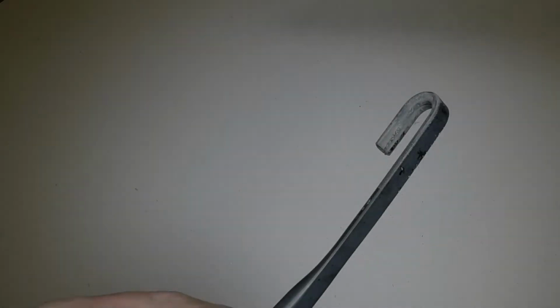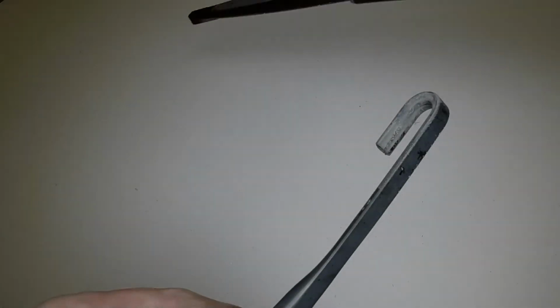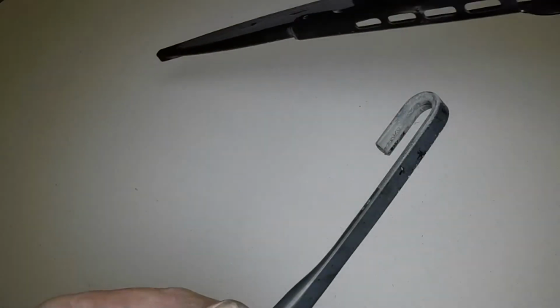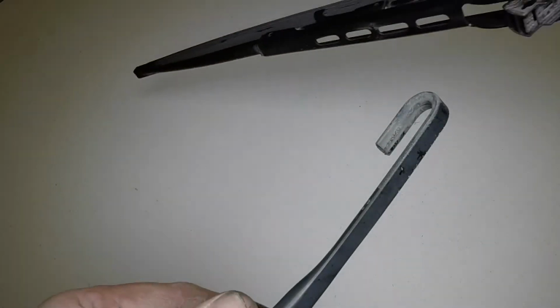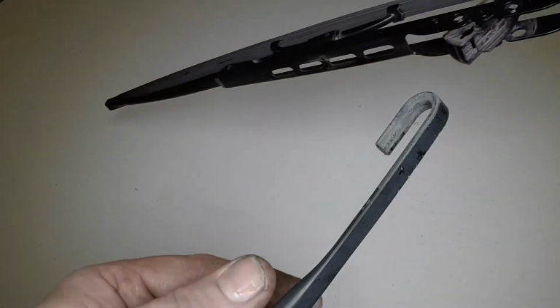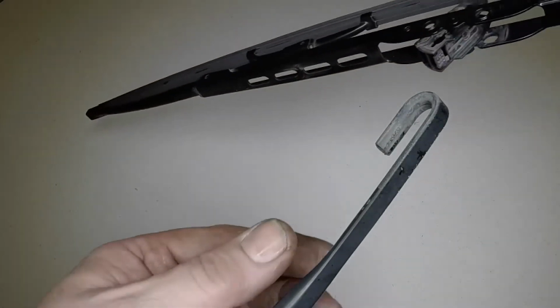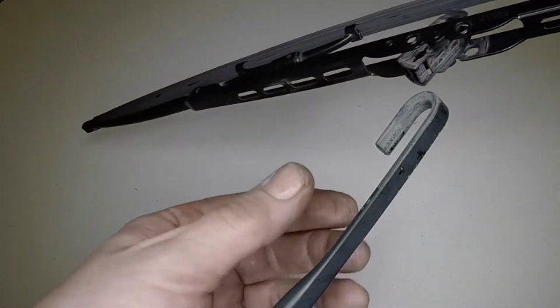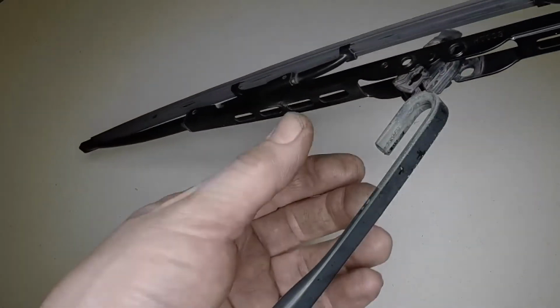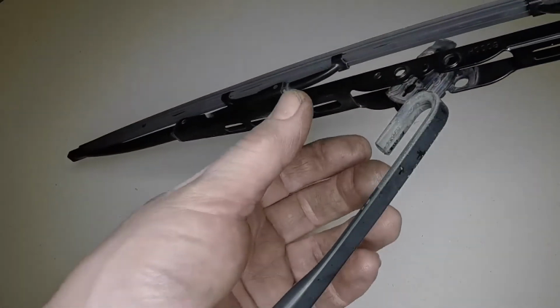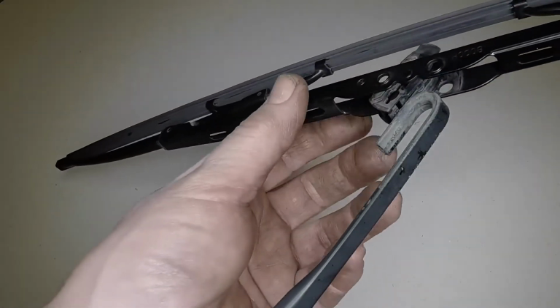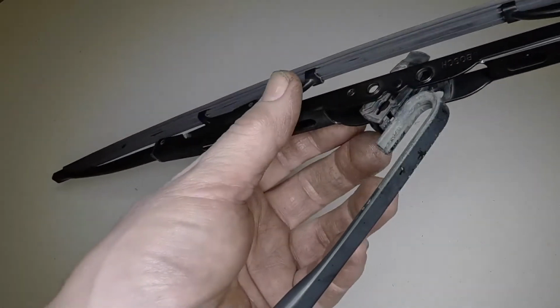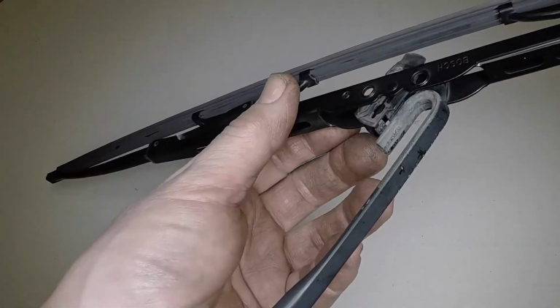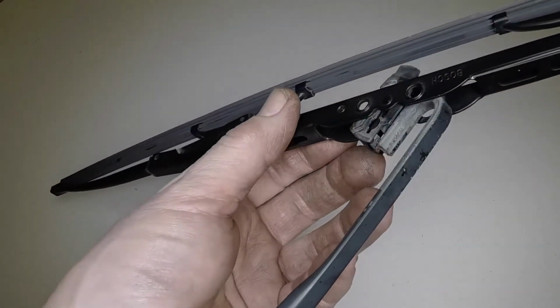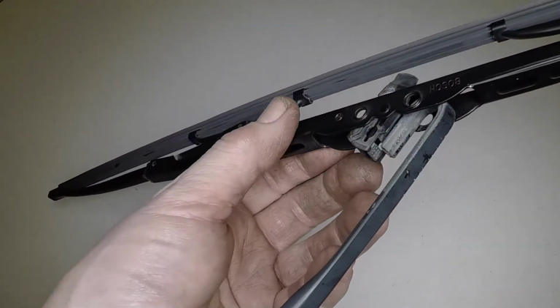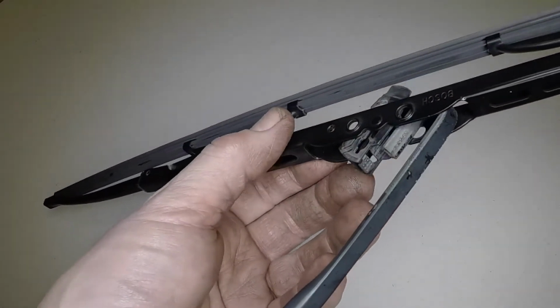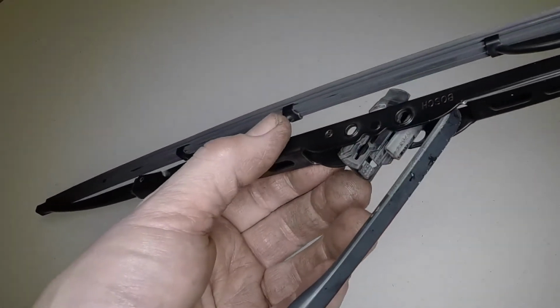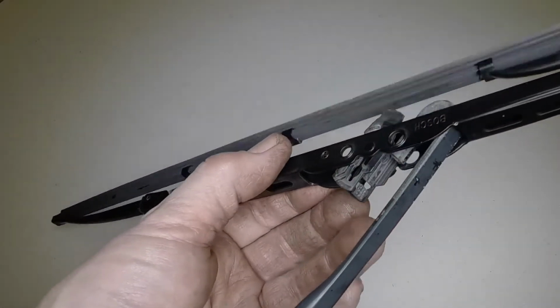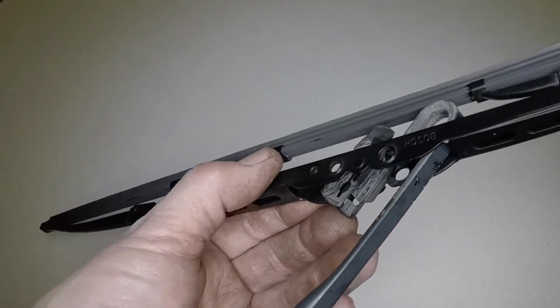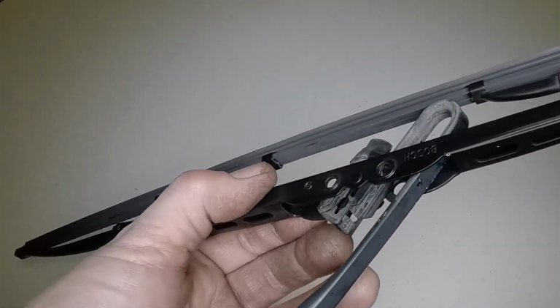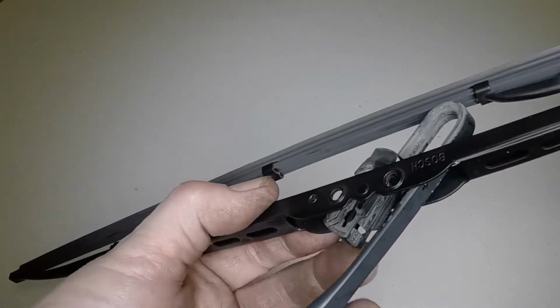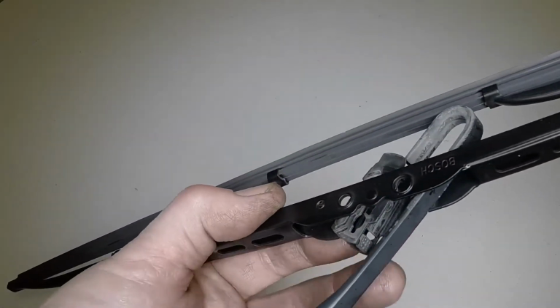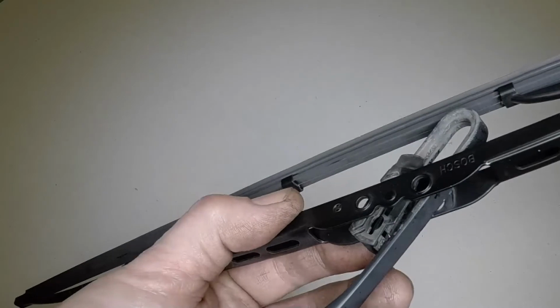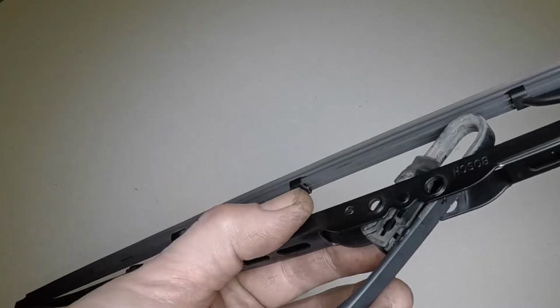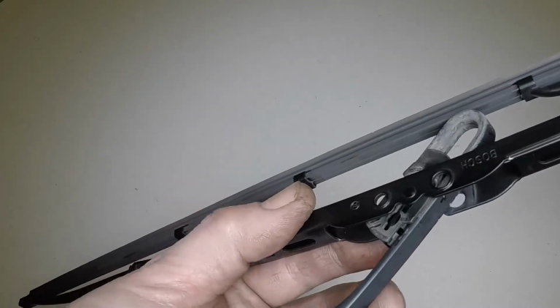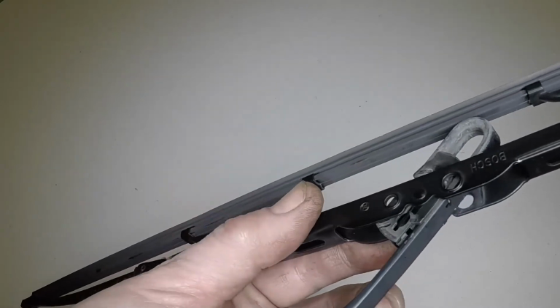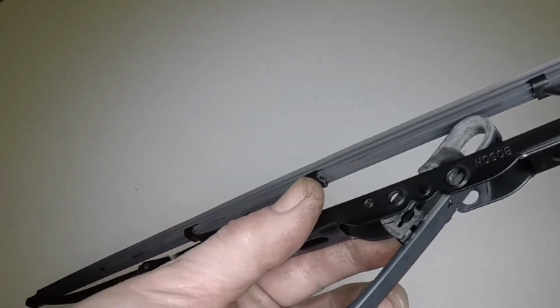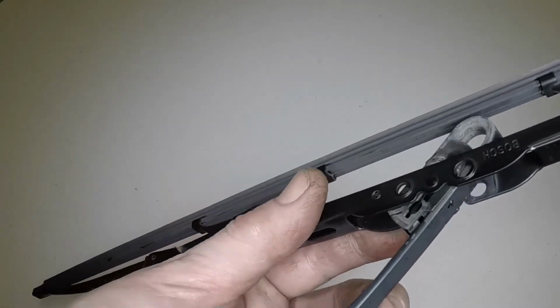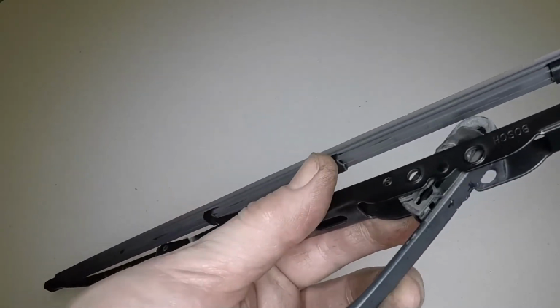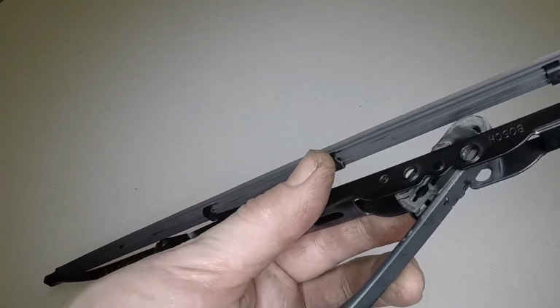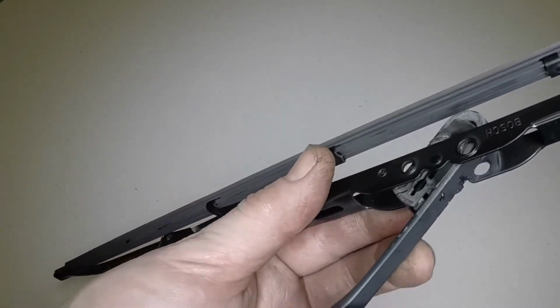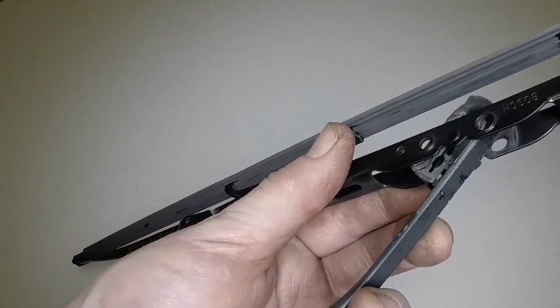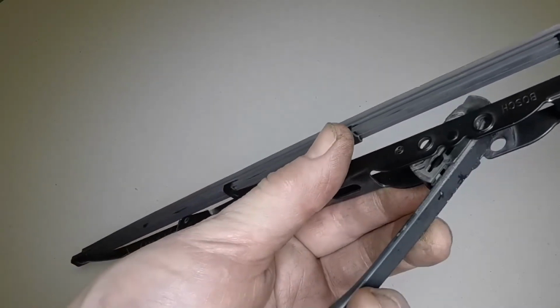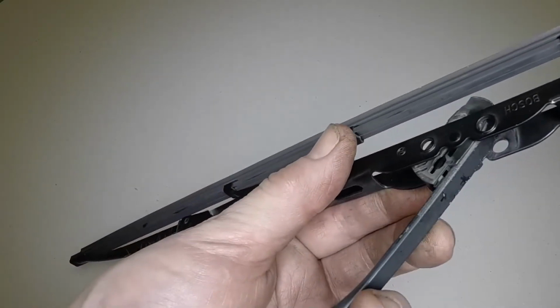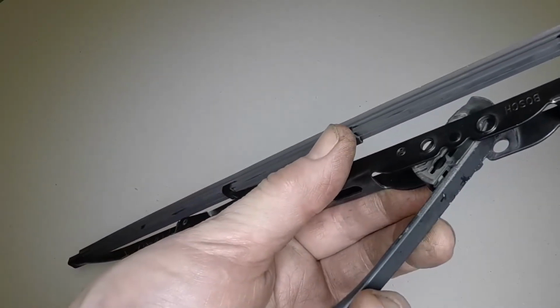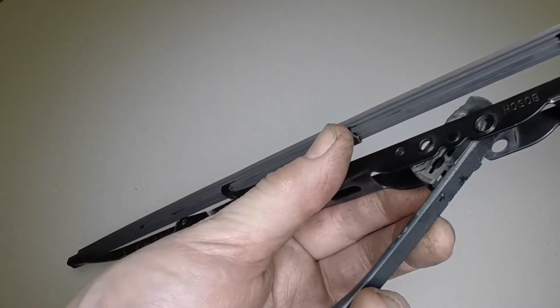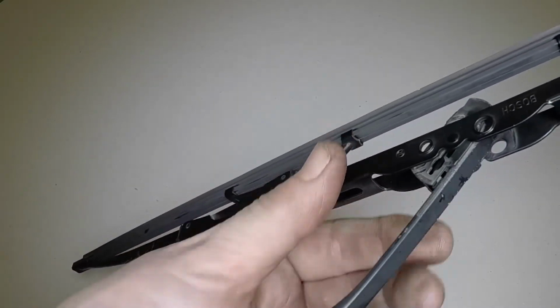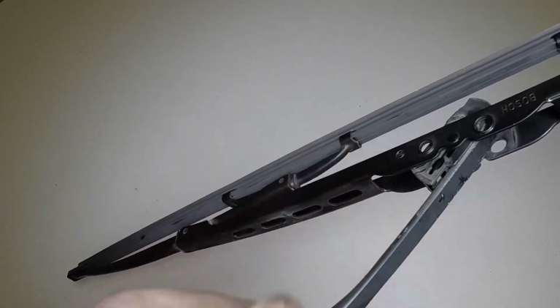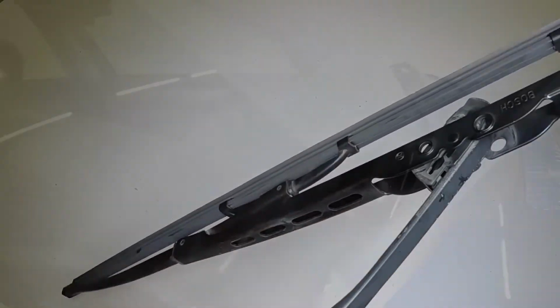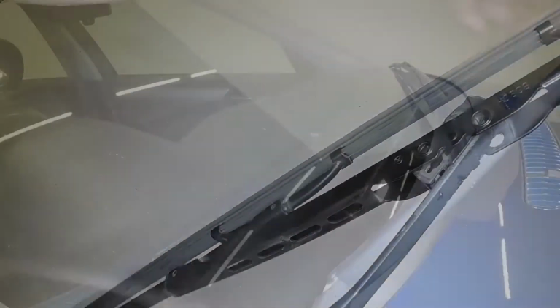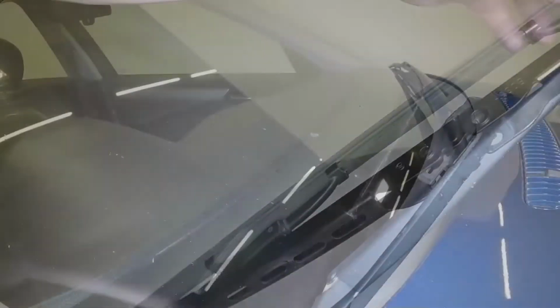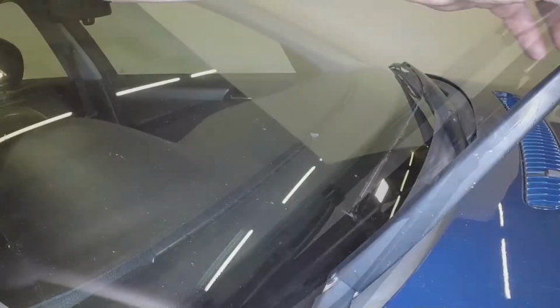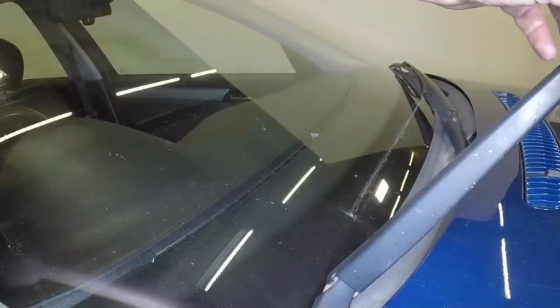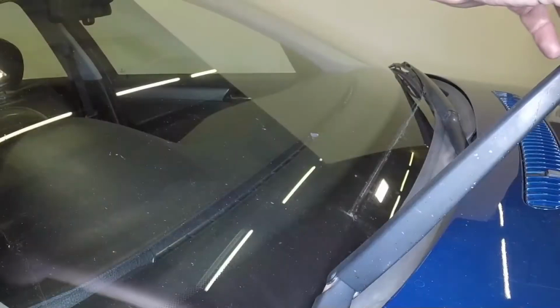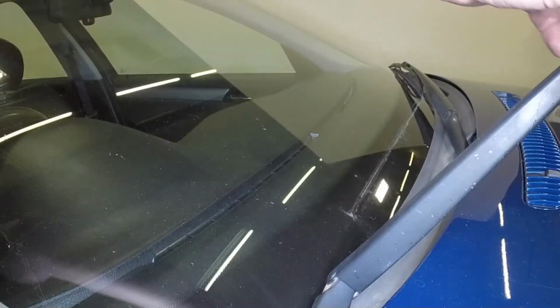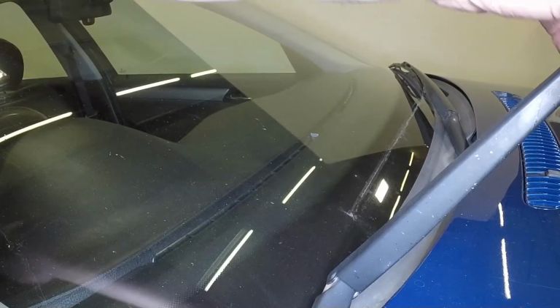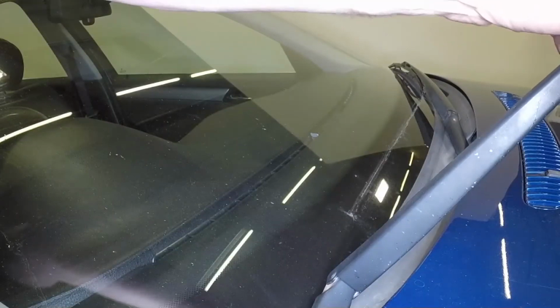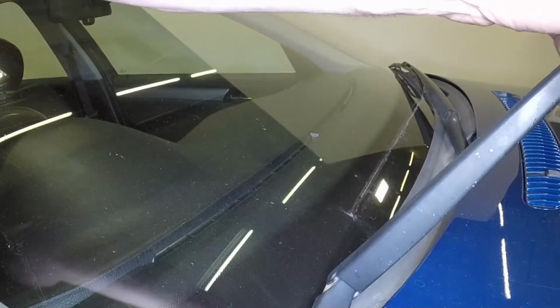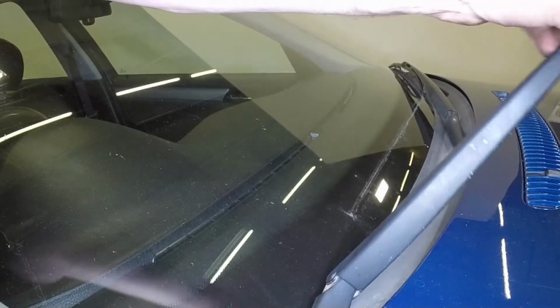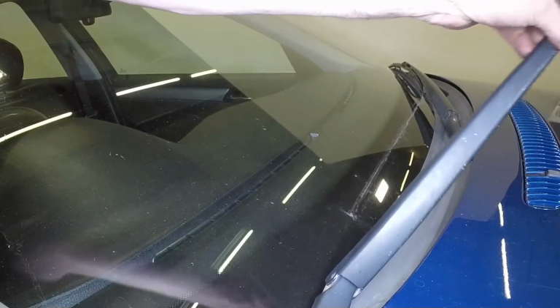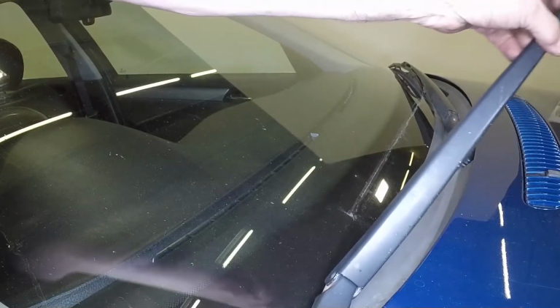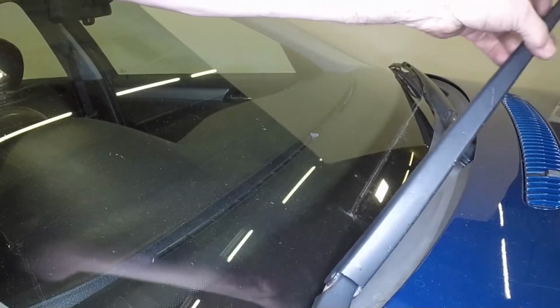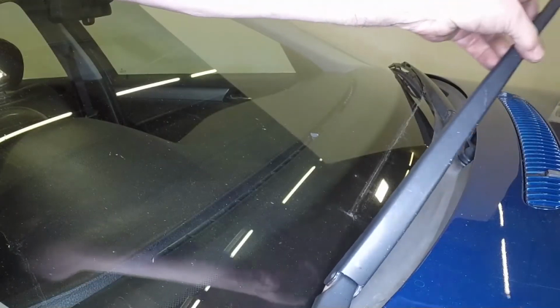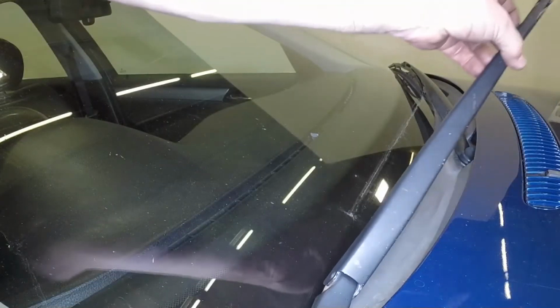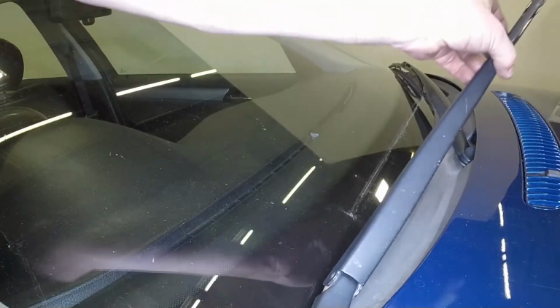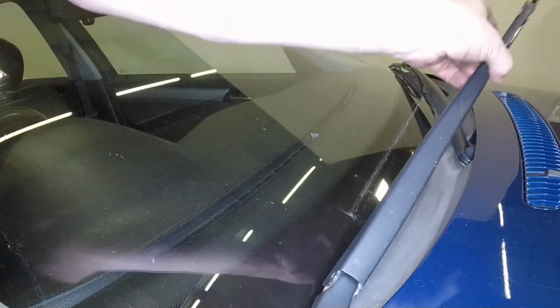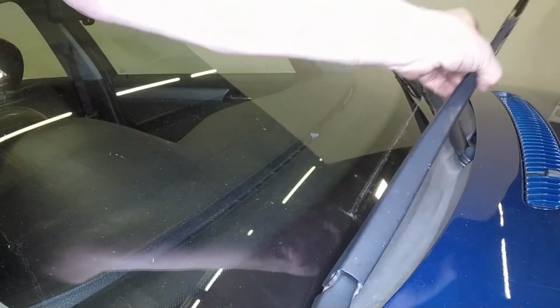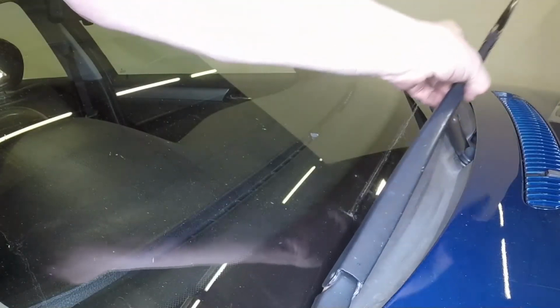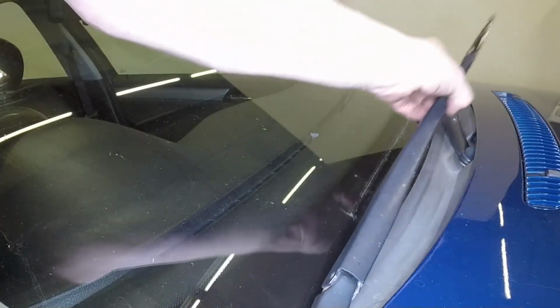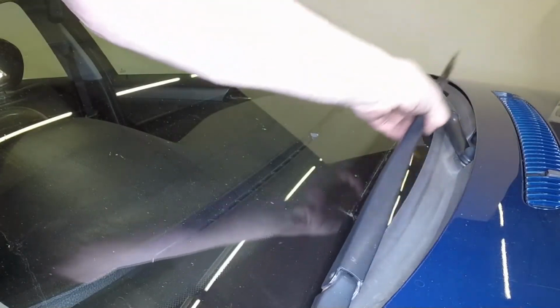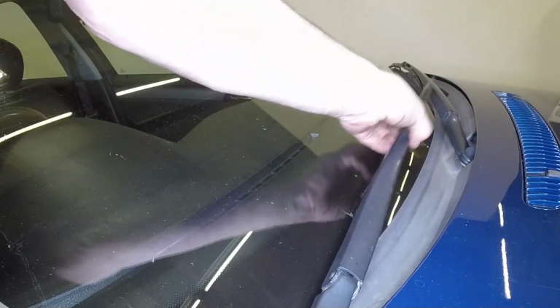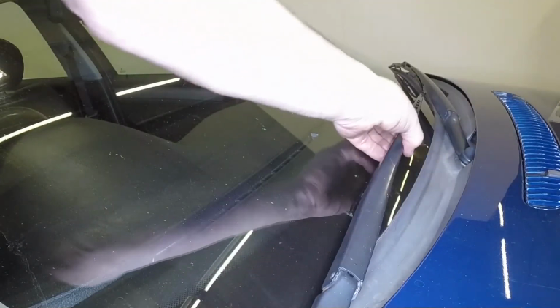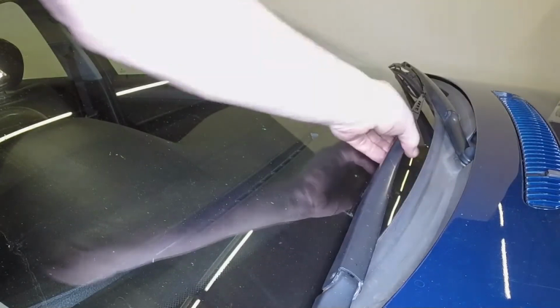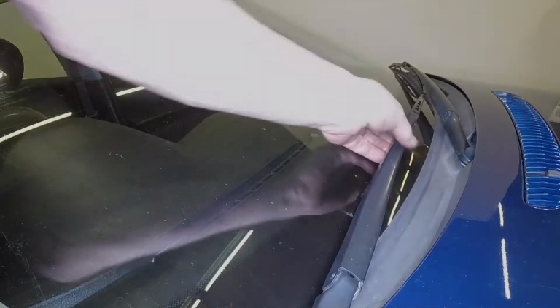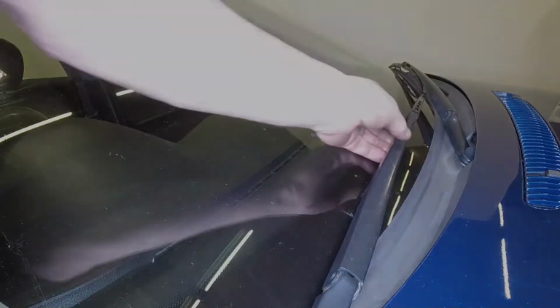Slide the blade over the arm and pull it into the hook until the clip engages. Gently lower the blade down onto the screen.